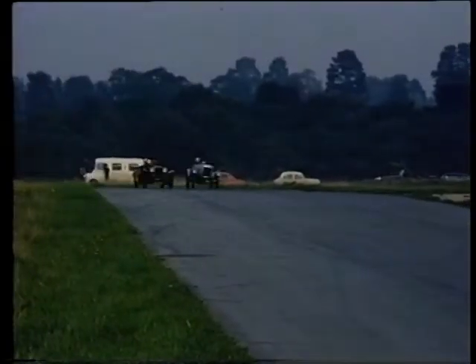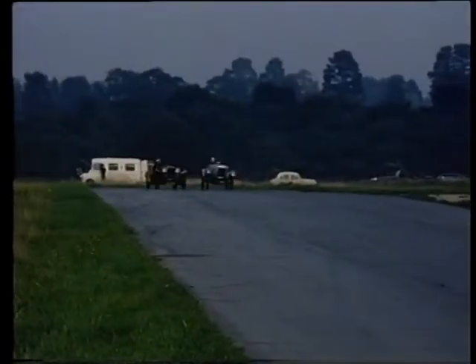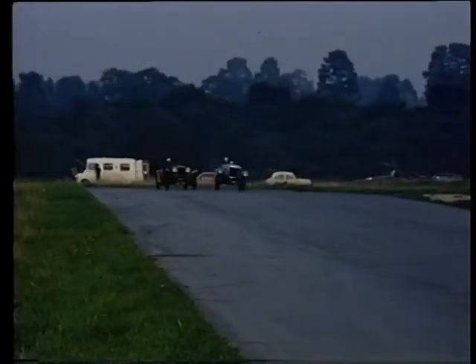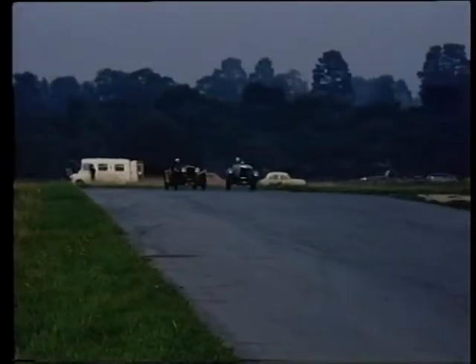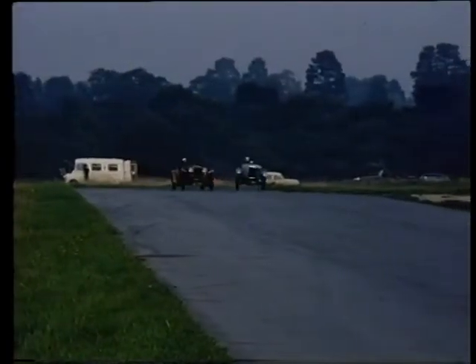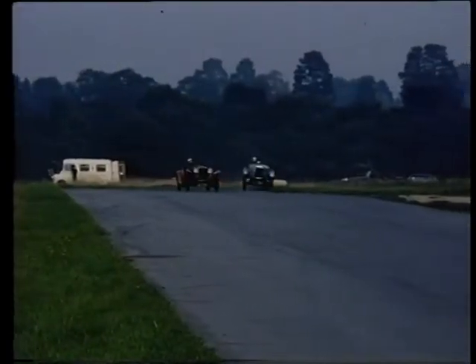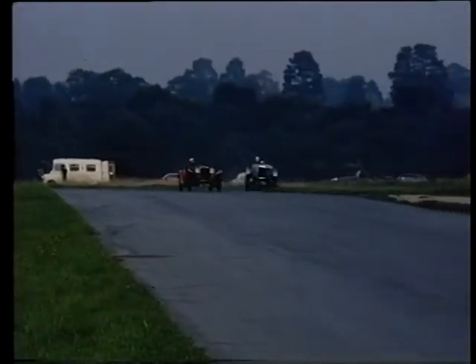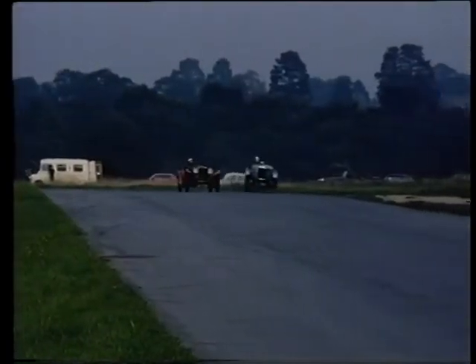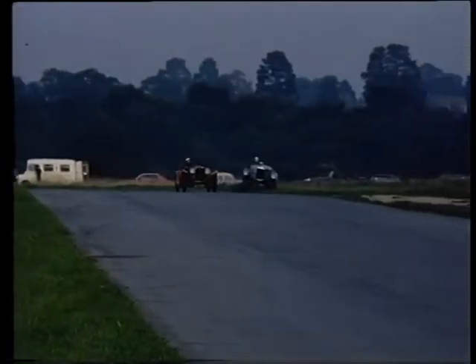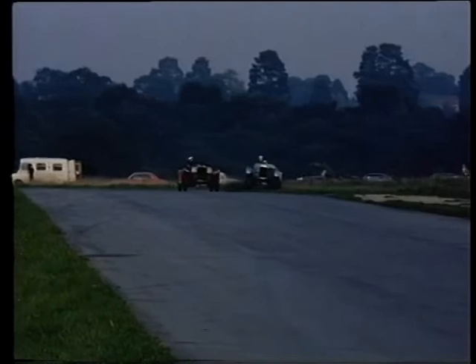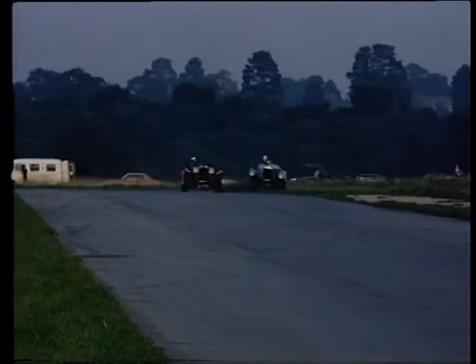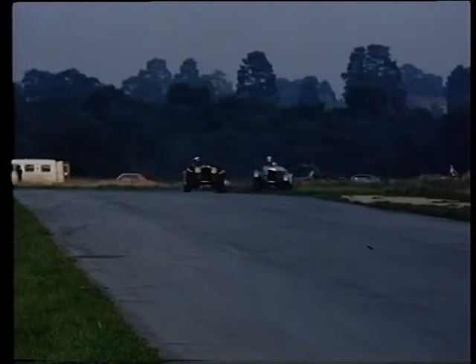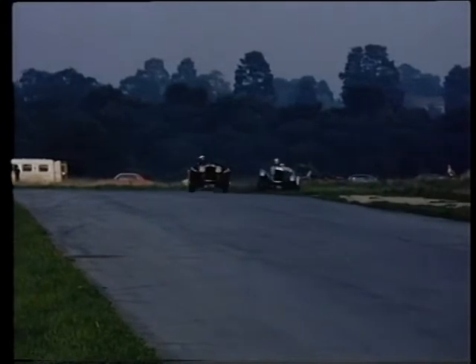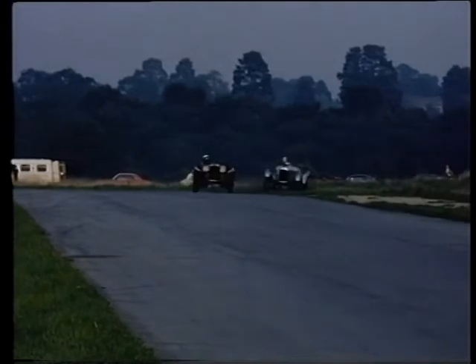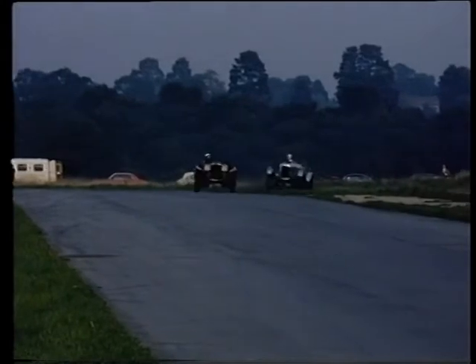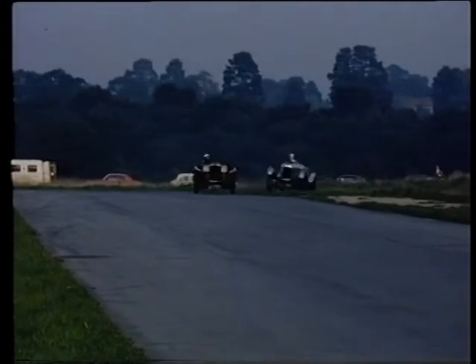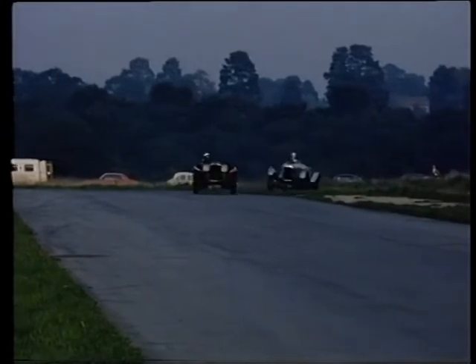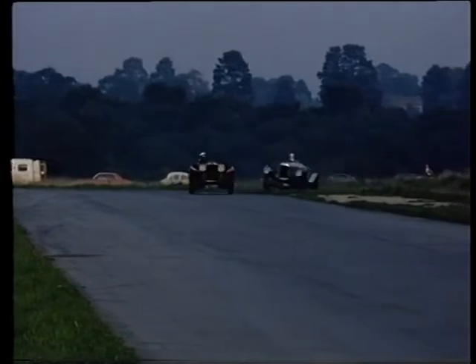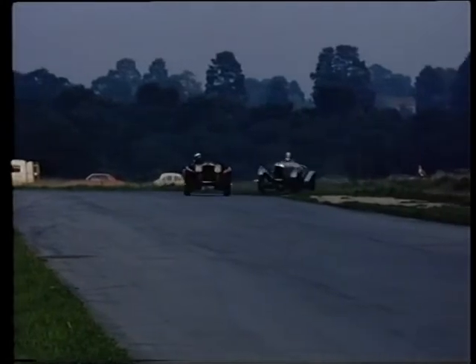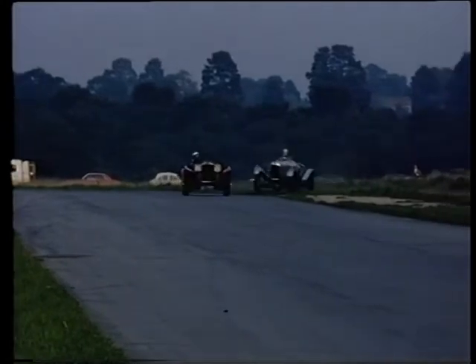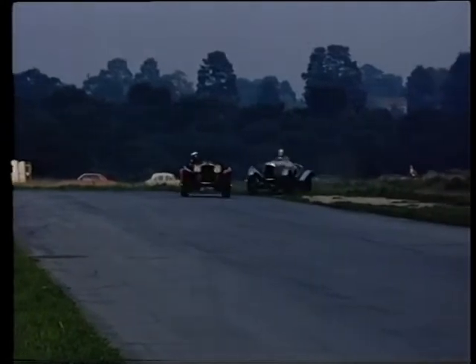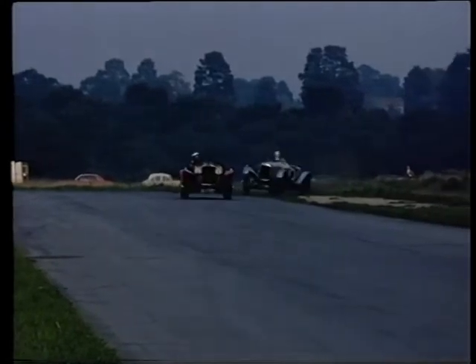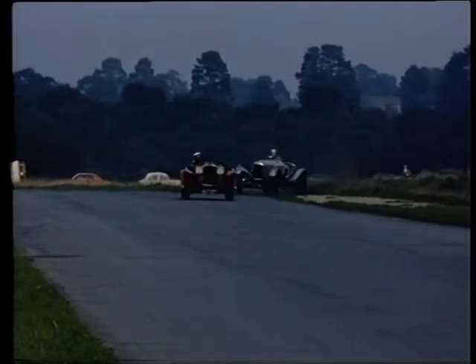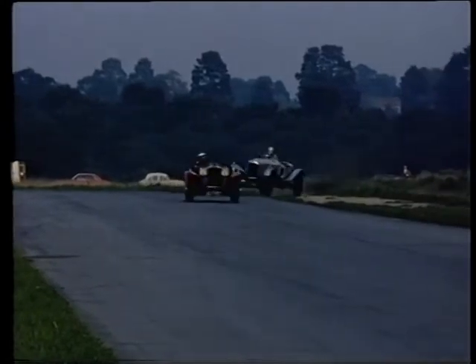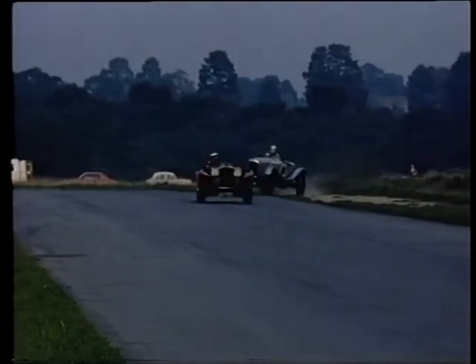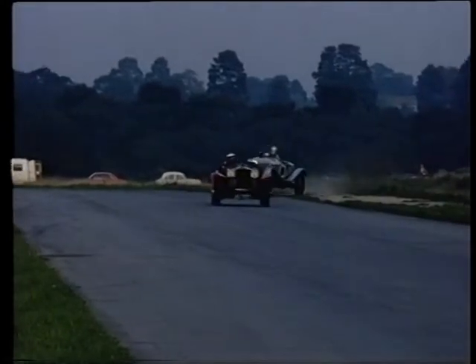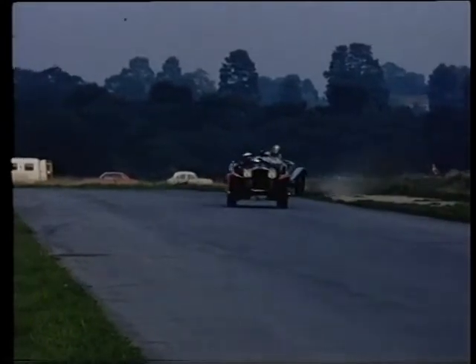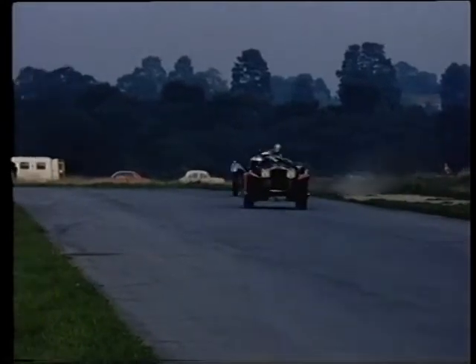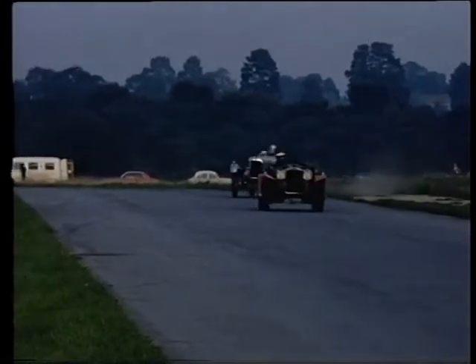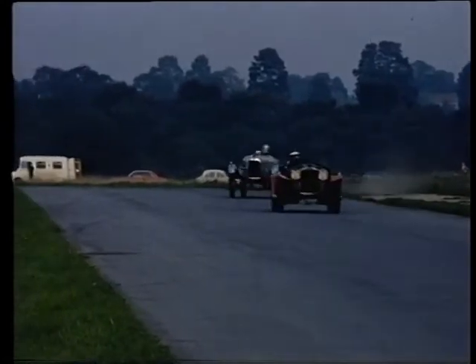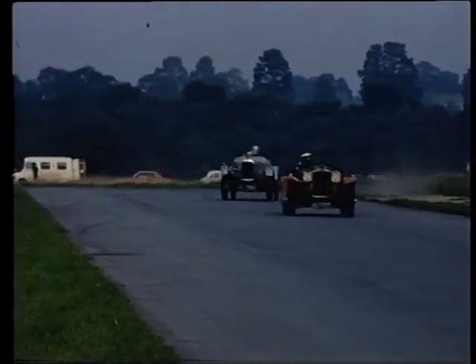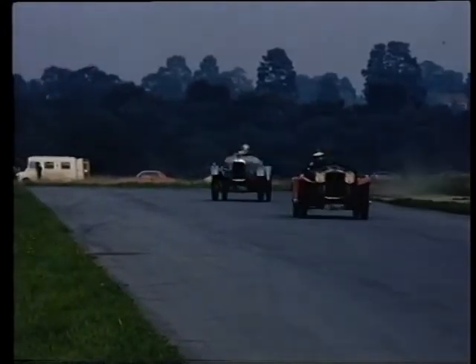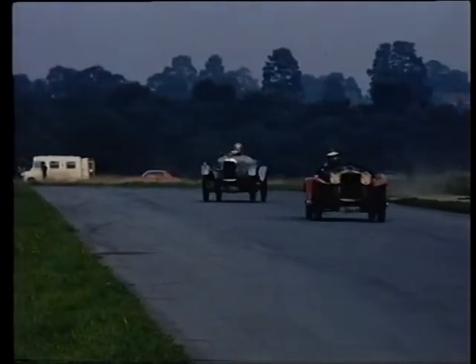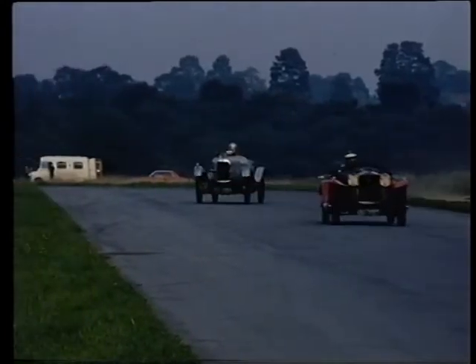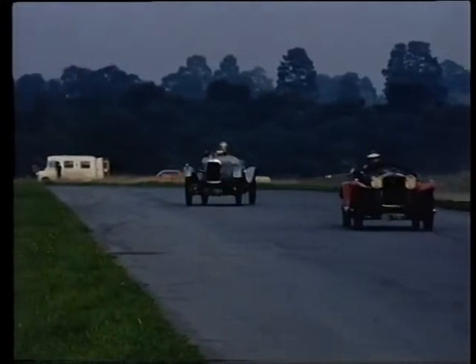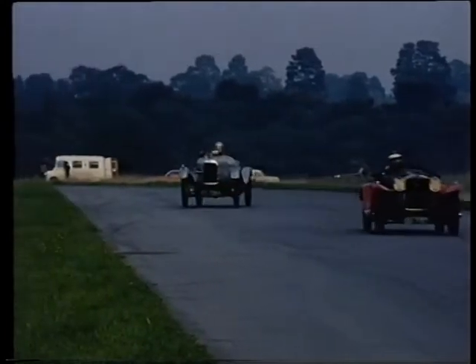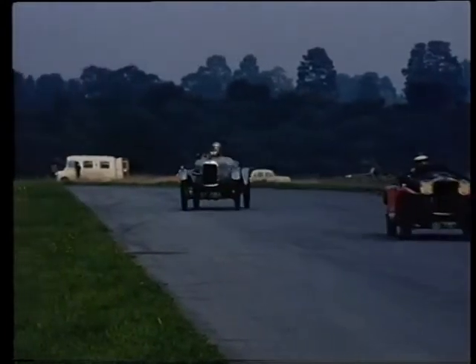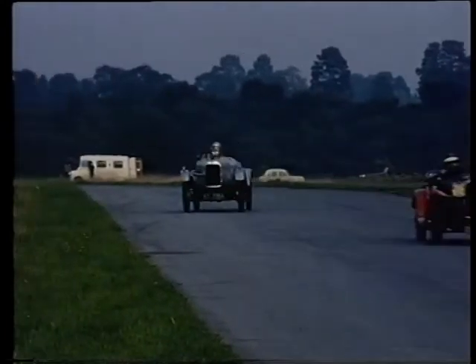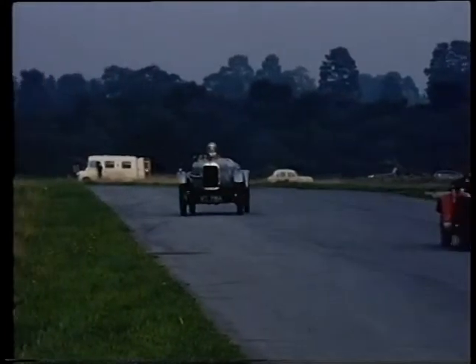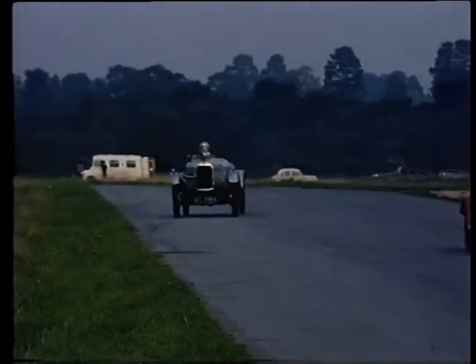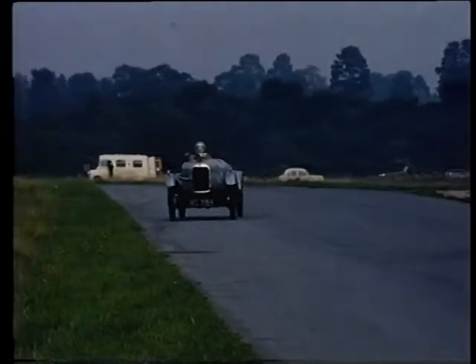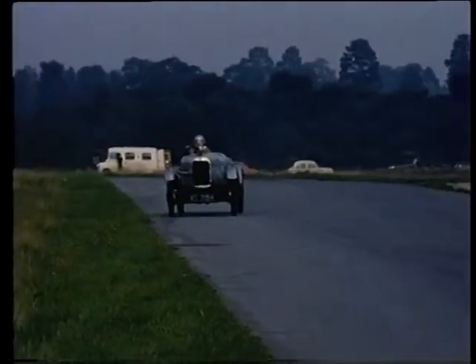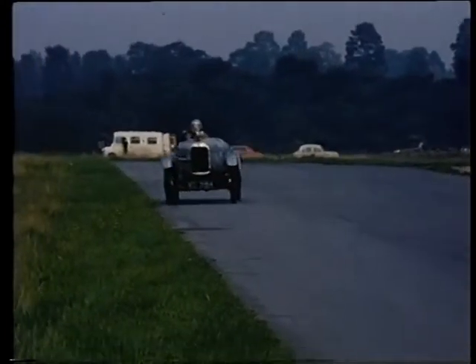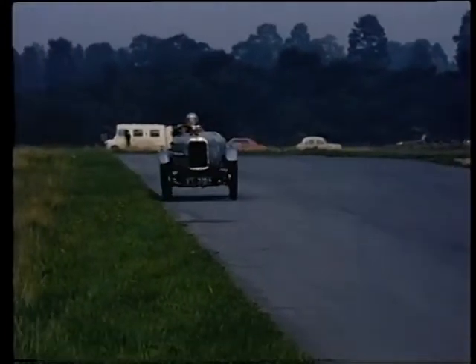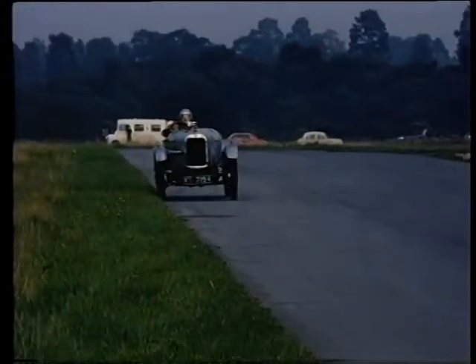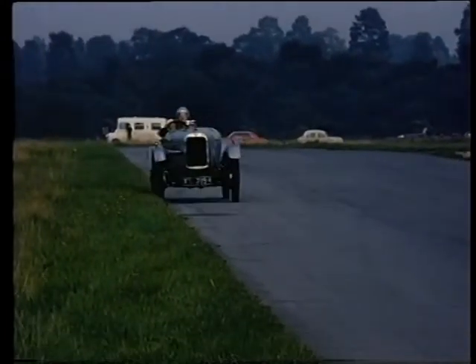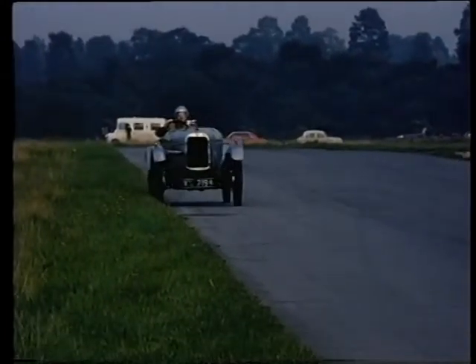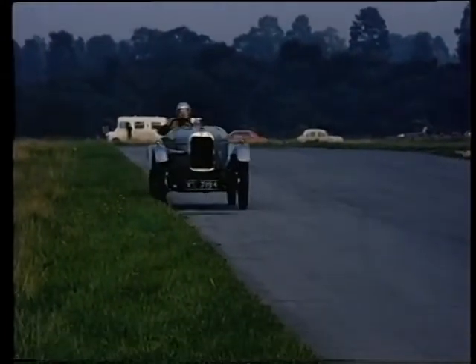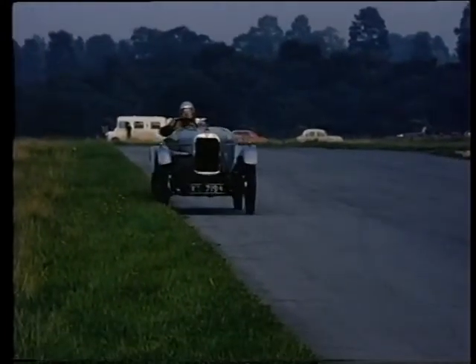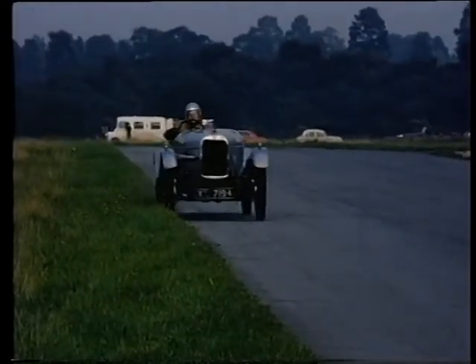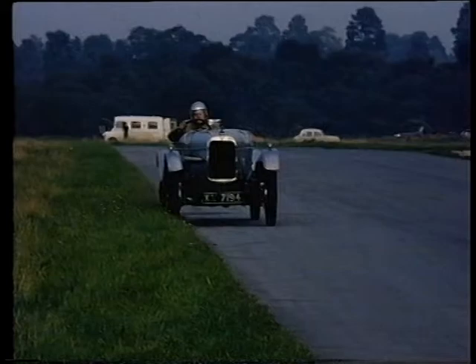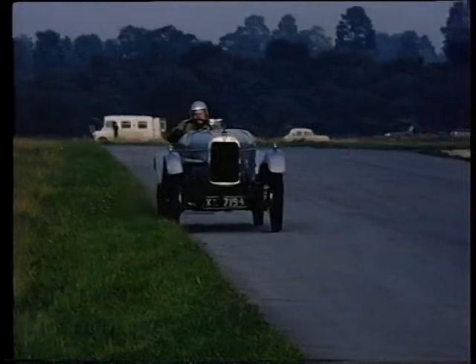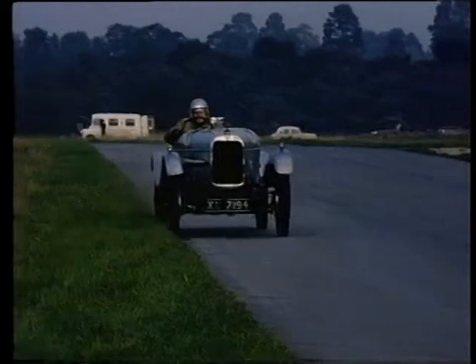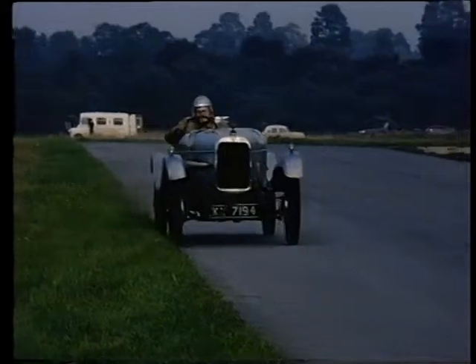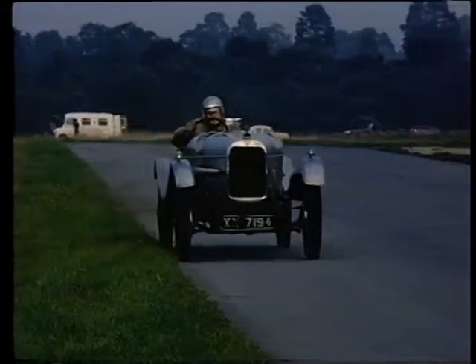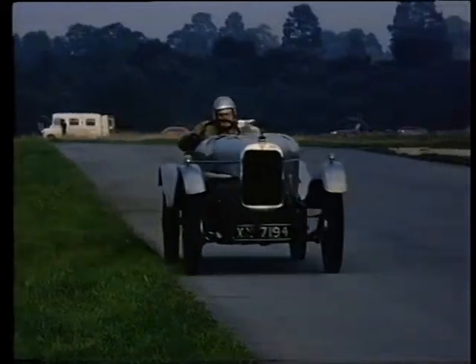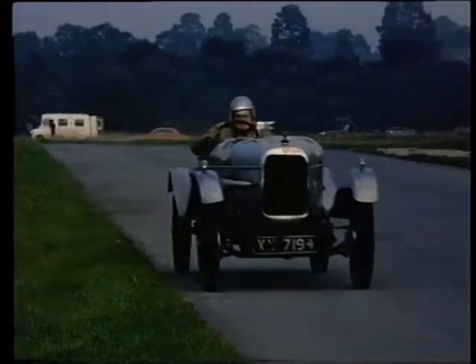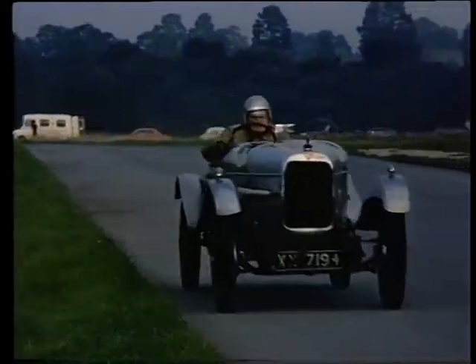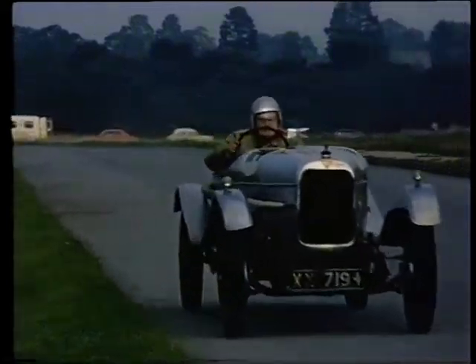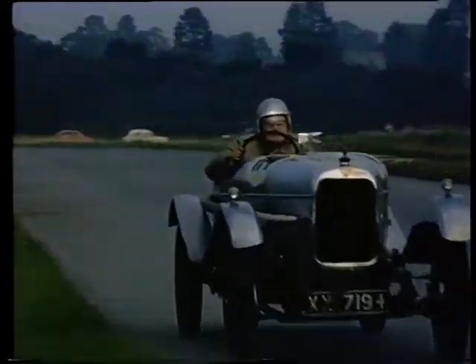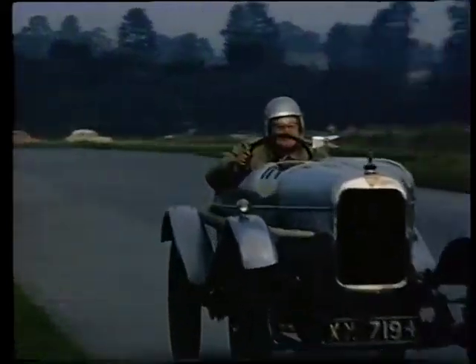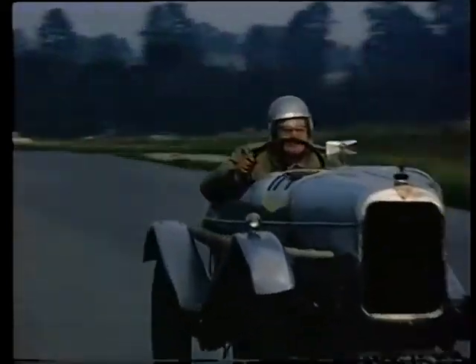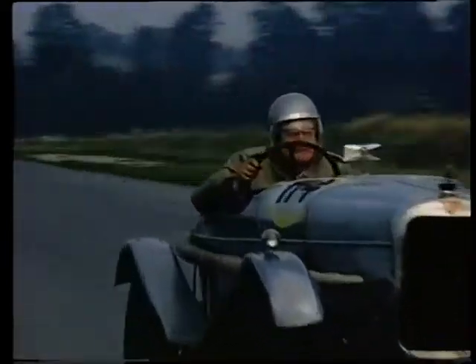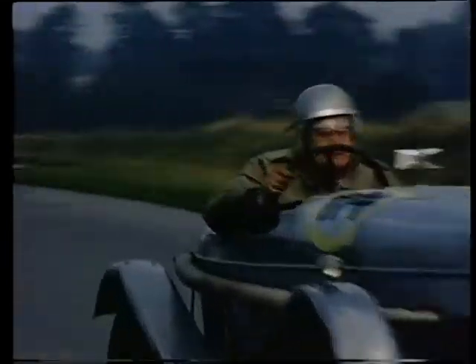Race 8 saw Bell in the Alvis carving out a new line at Old Paddock Bend. He's determined to get in the picture.